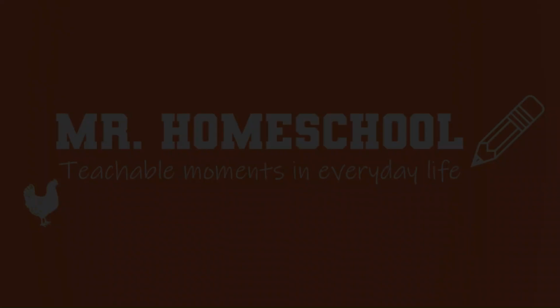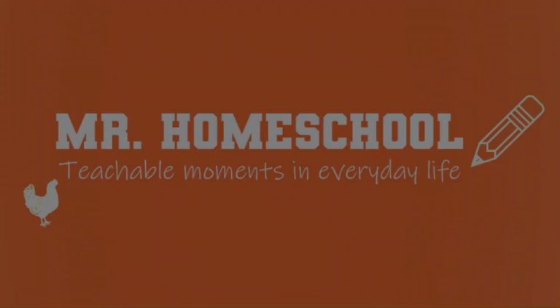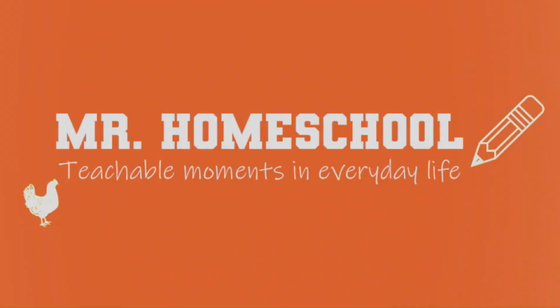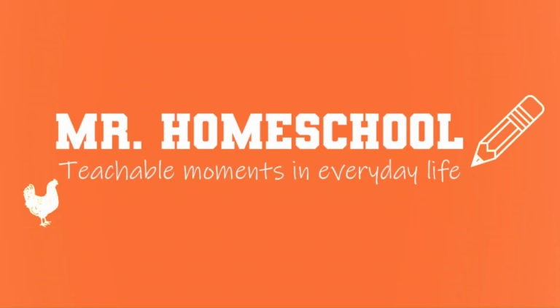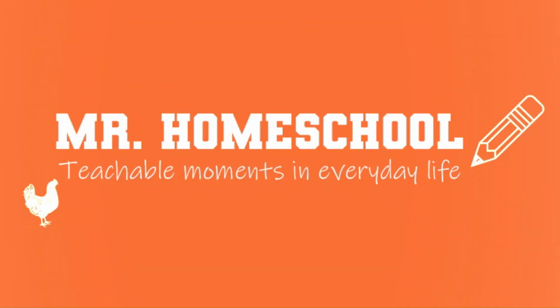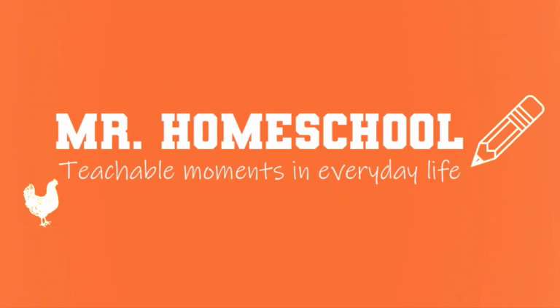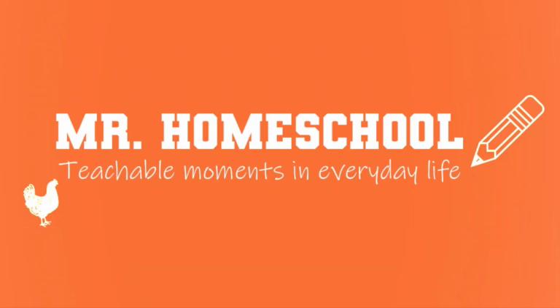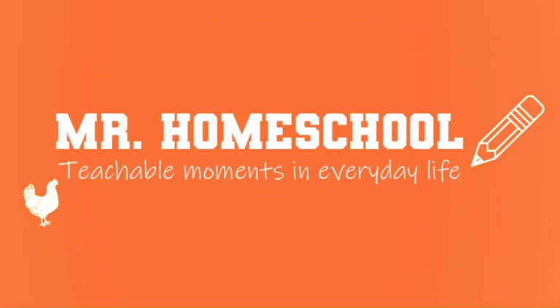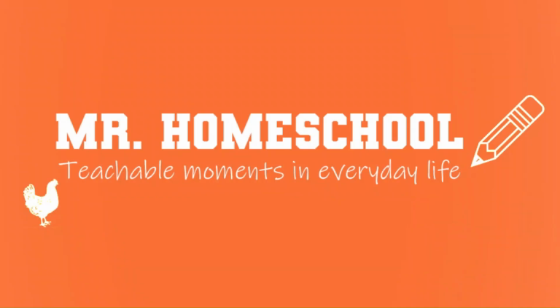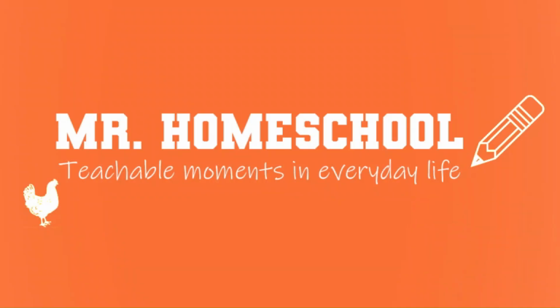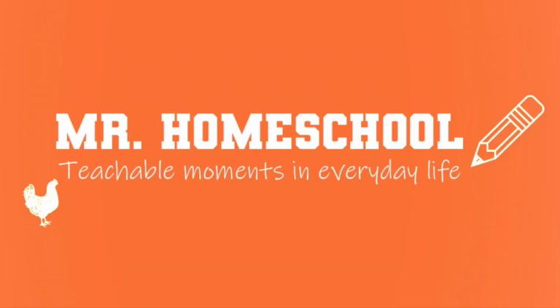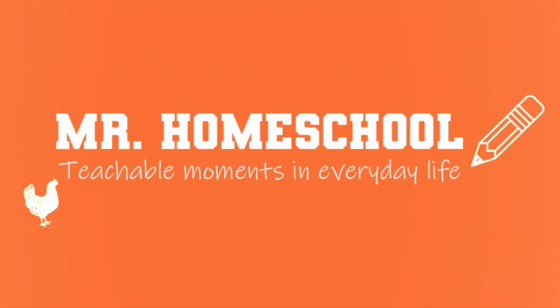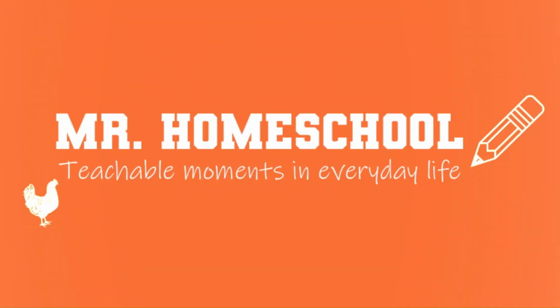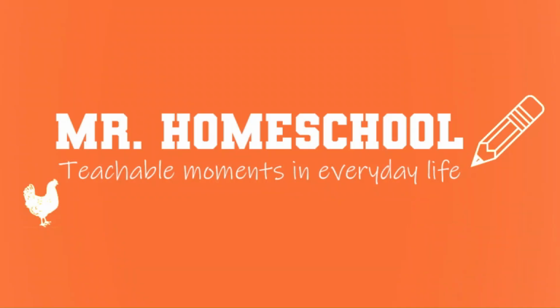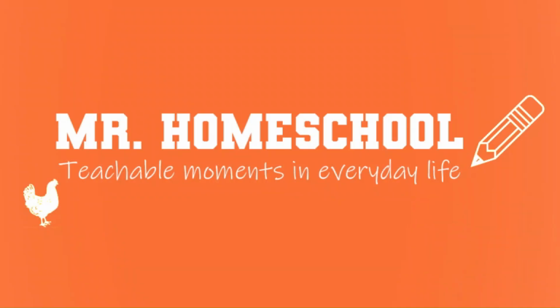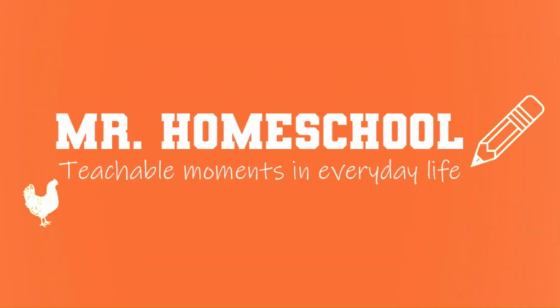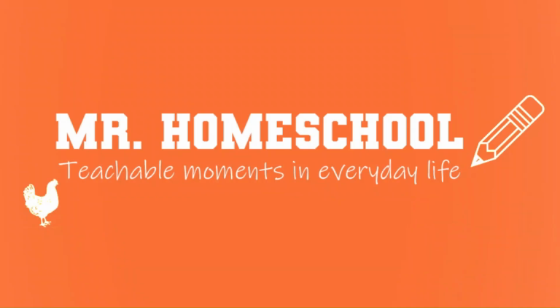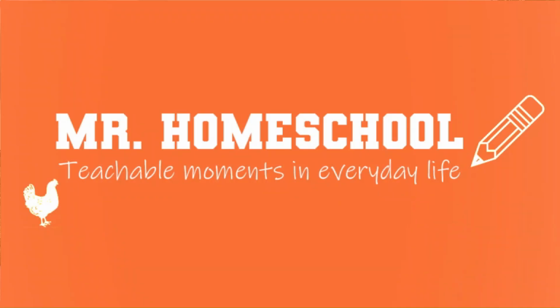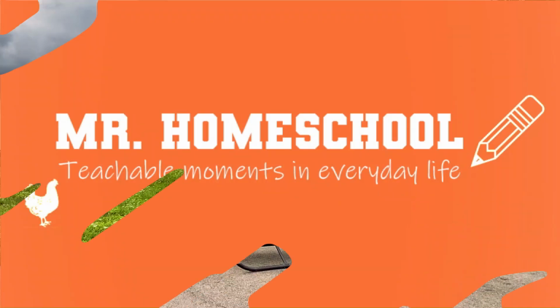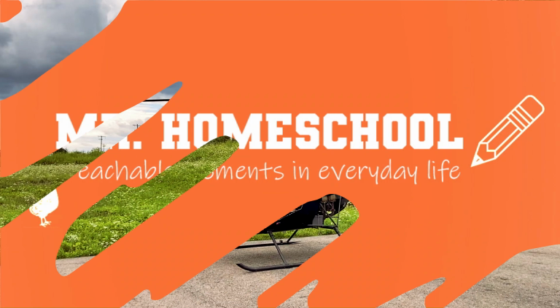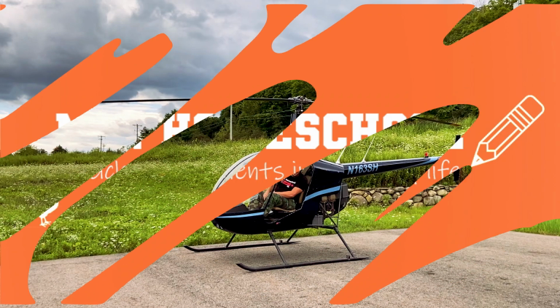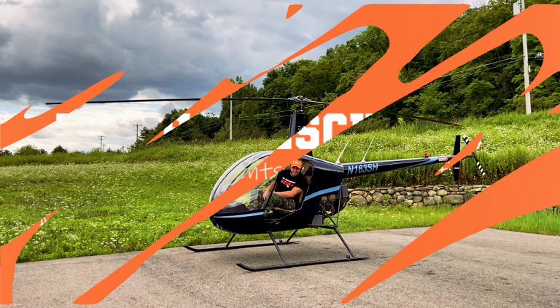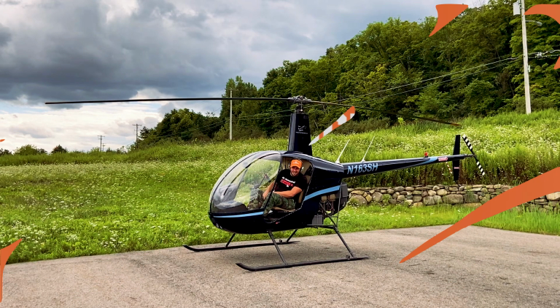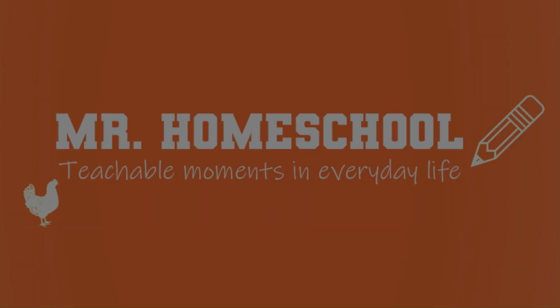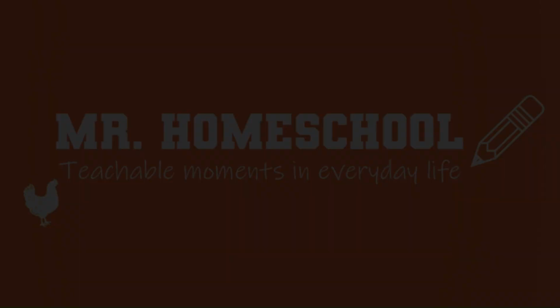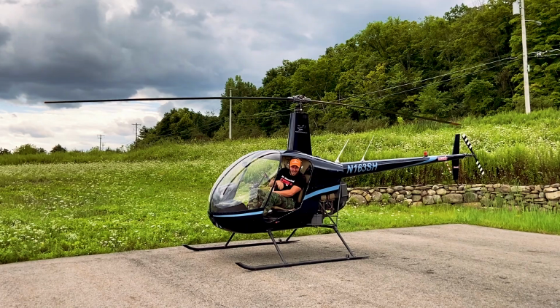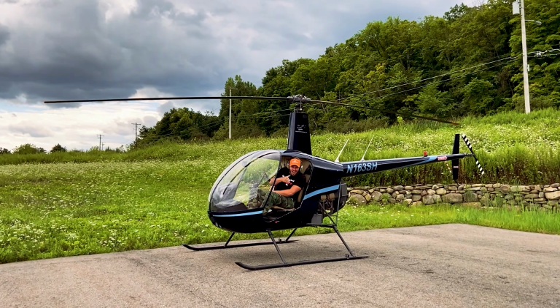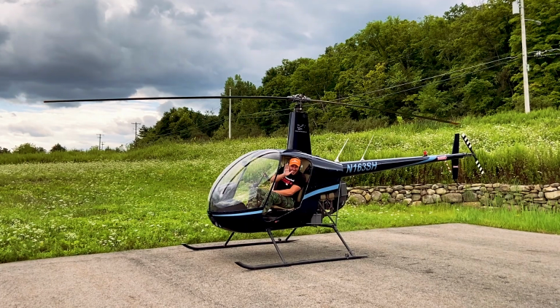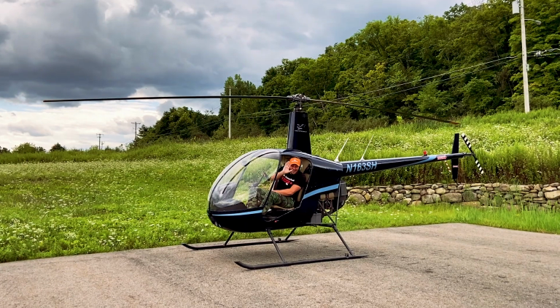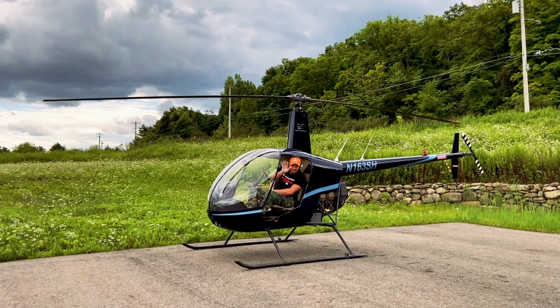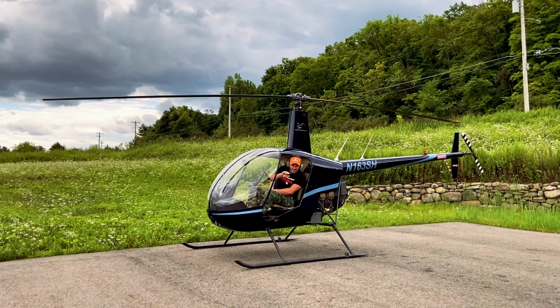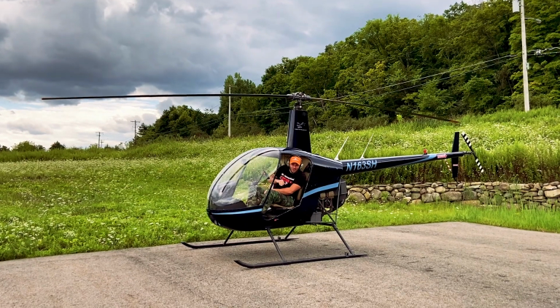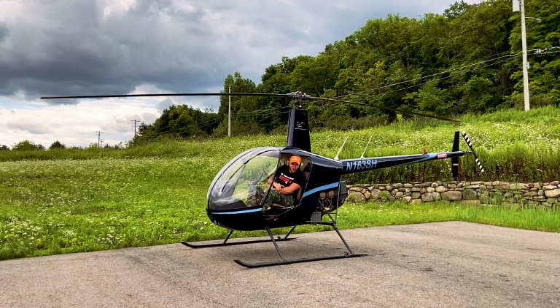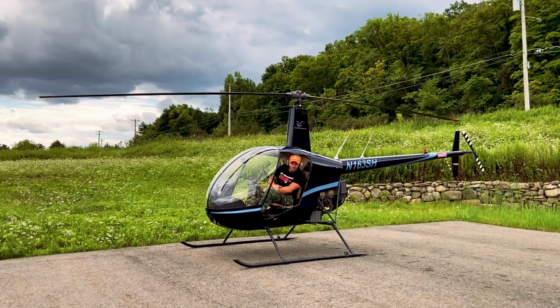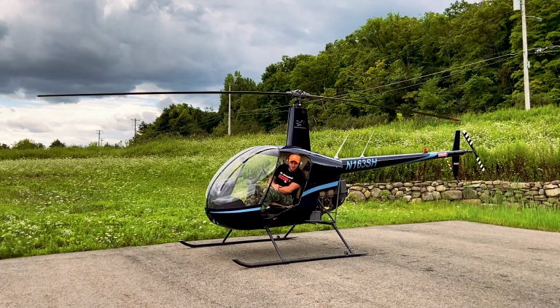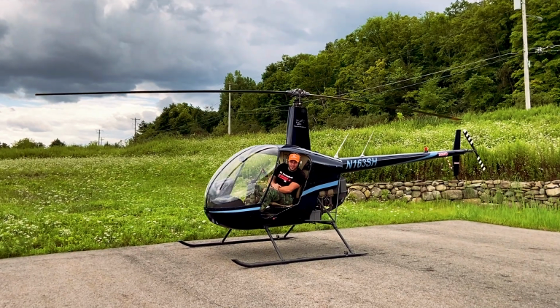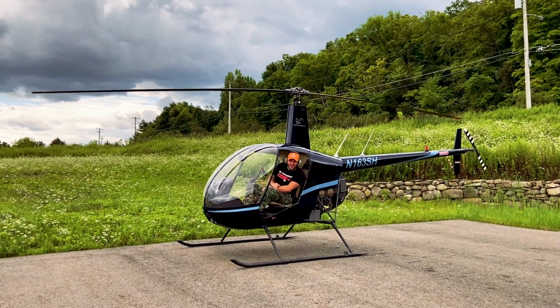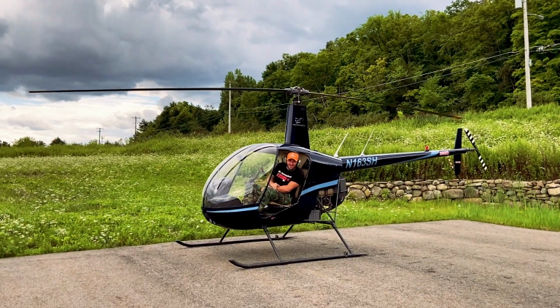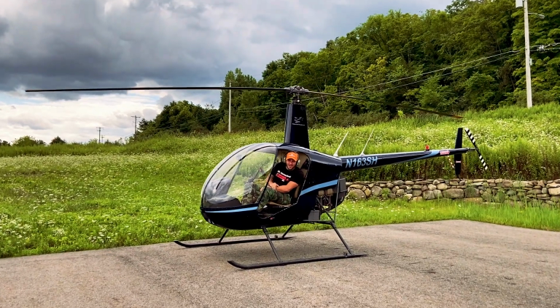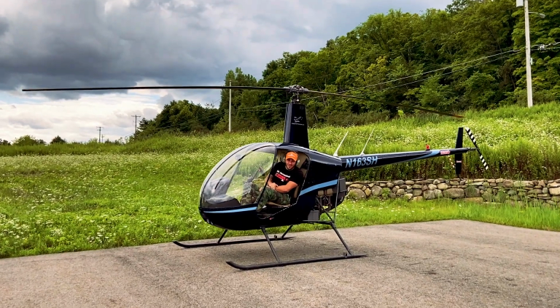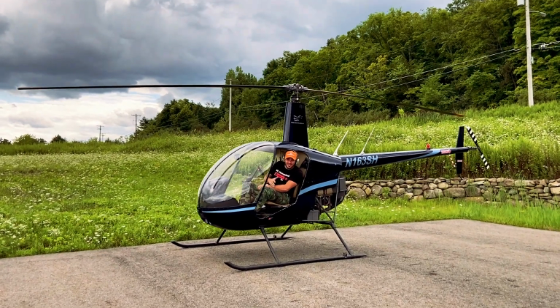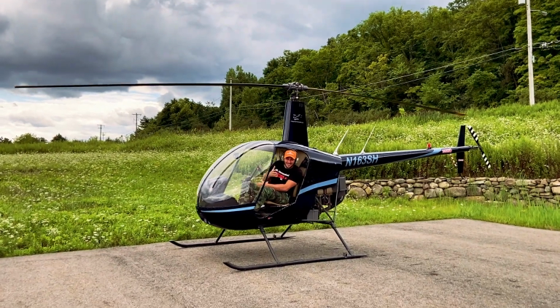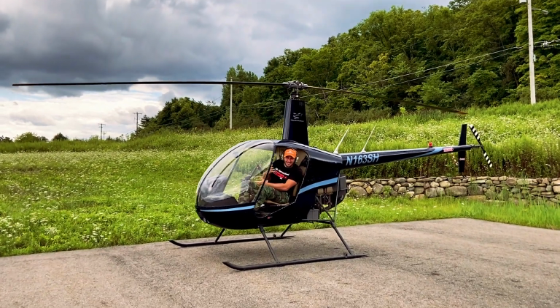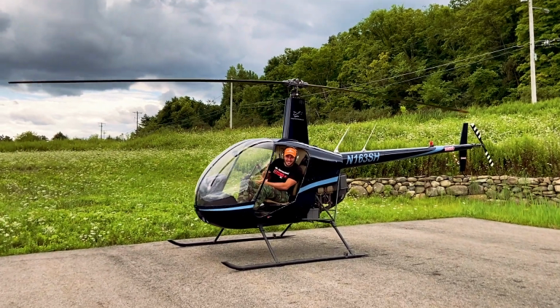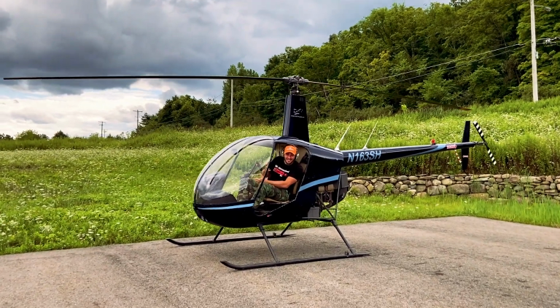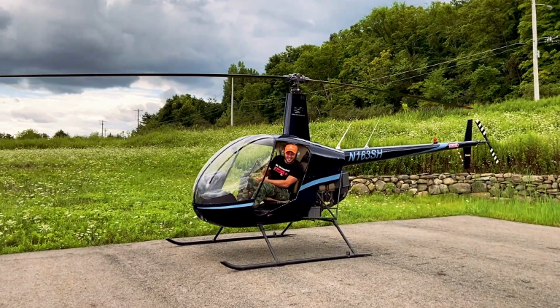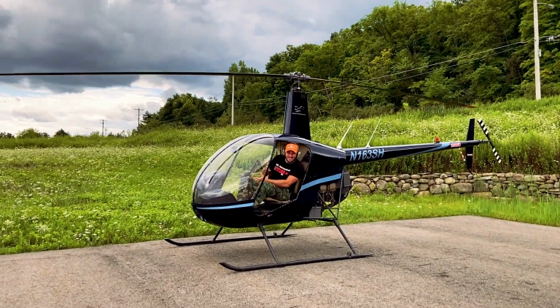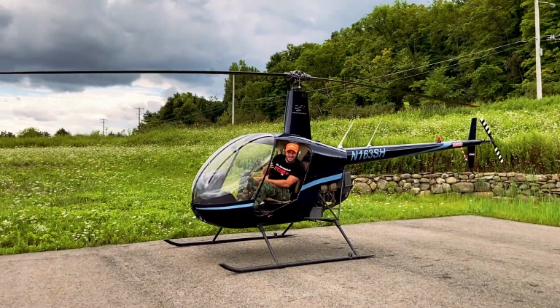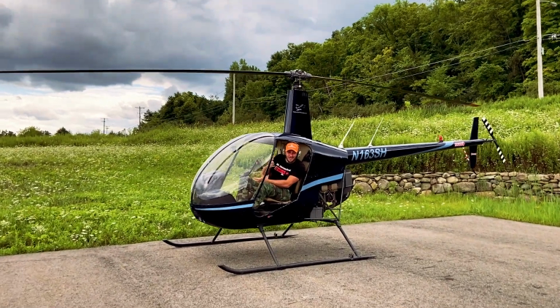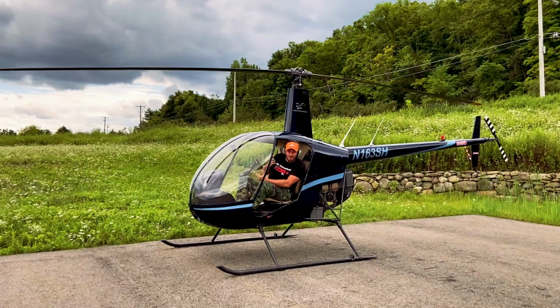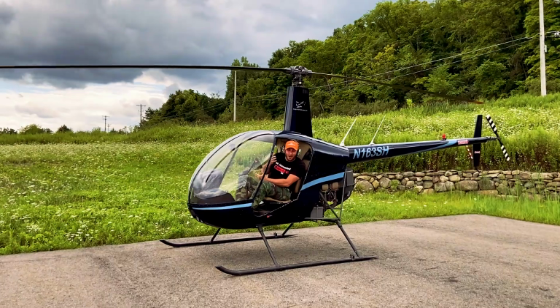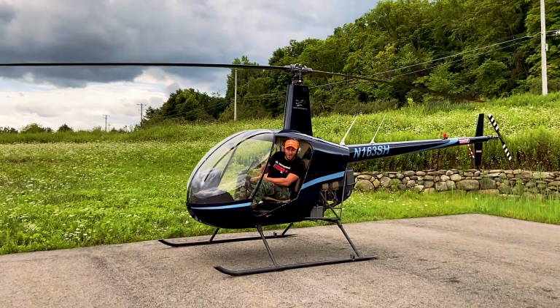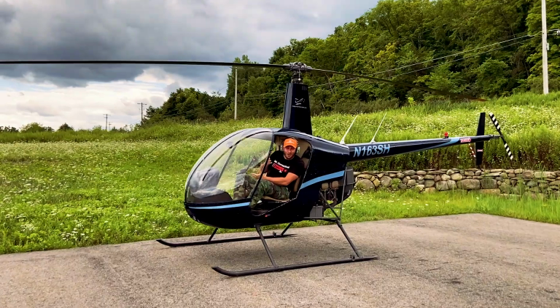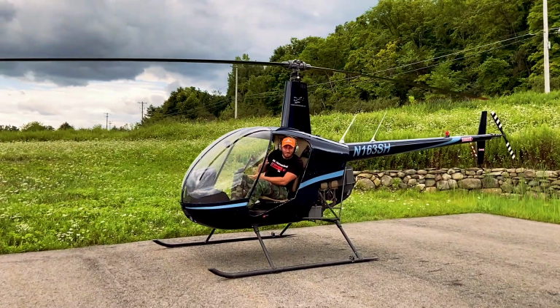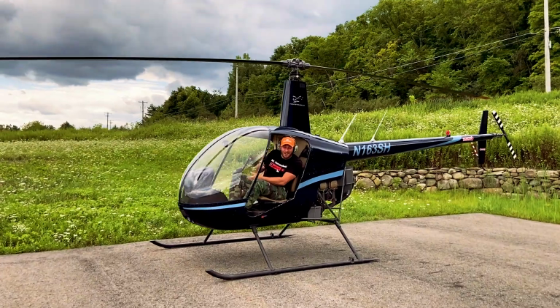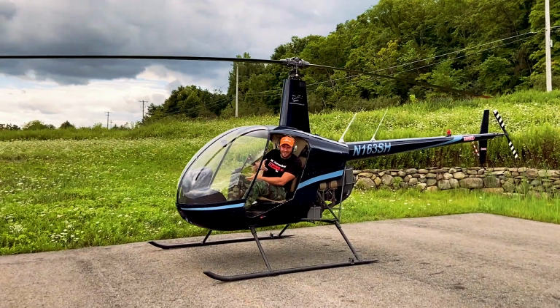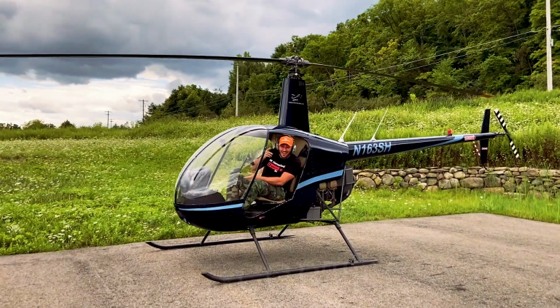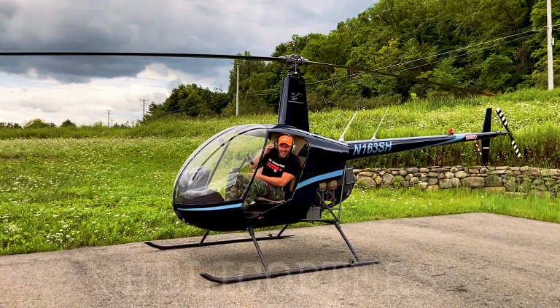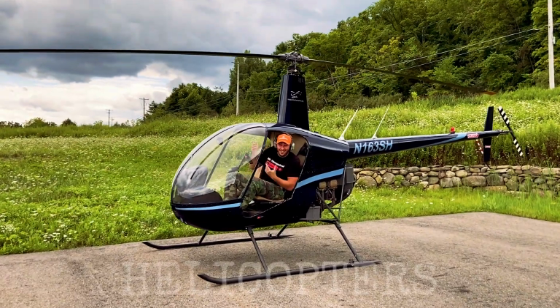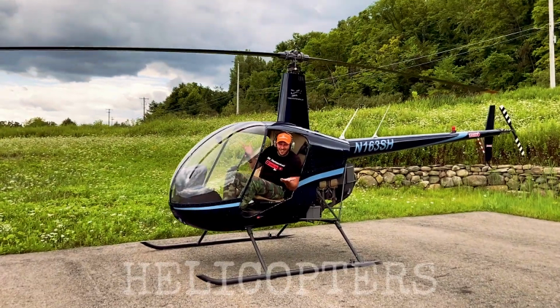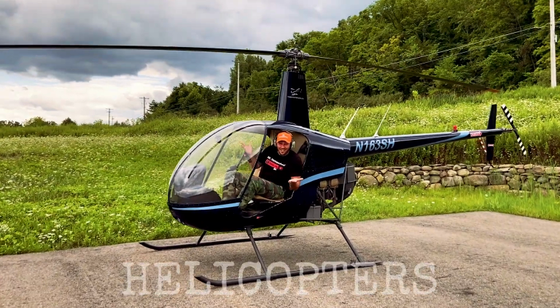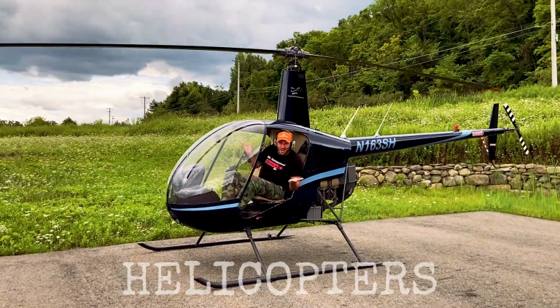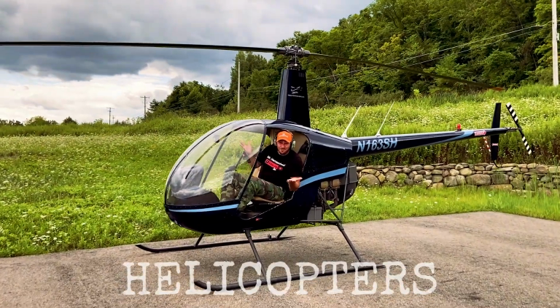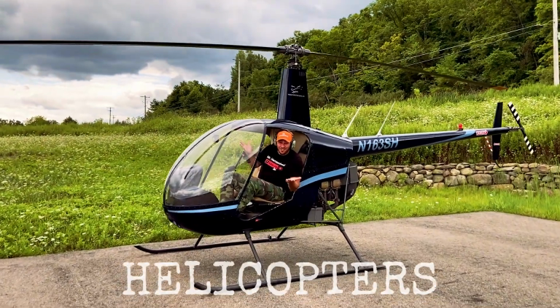Mr. Homeschool! Hi, Mr. Homeschool here. Today's lesson is going to be all about helicopters.